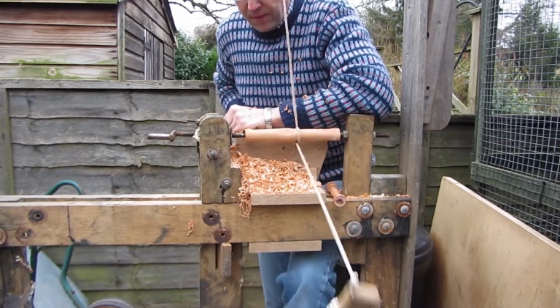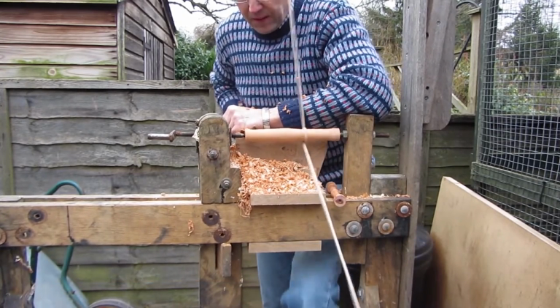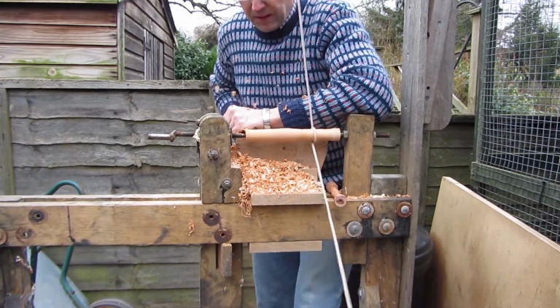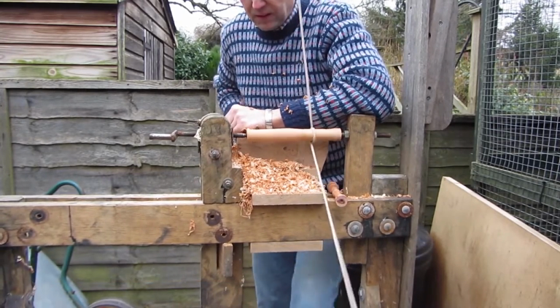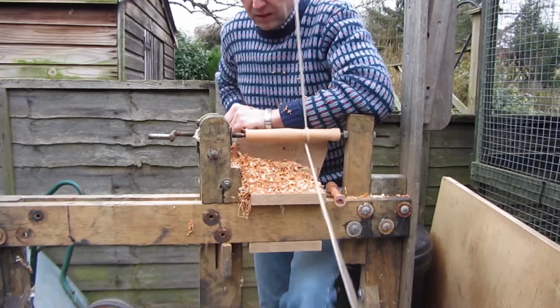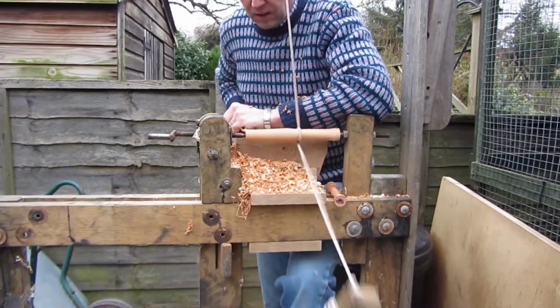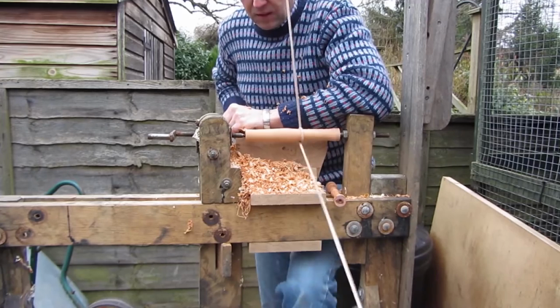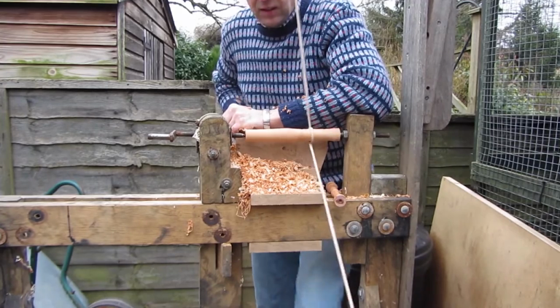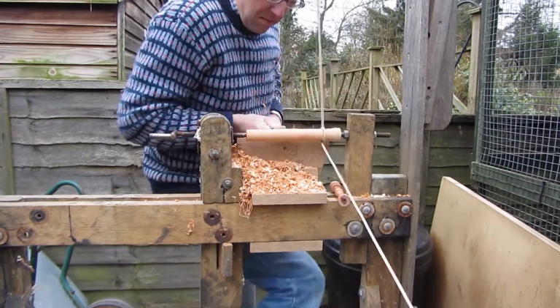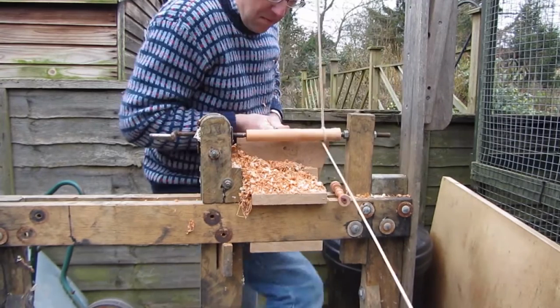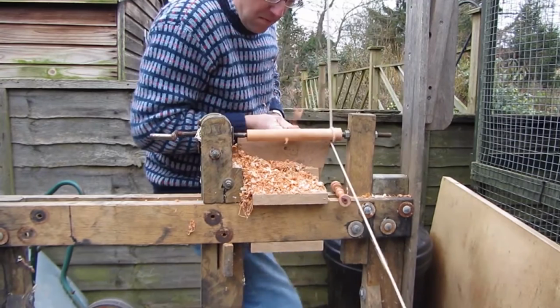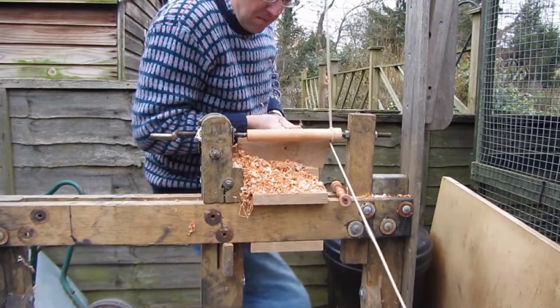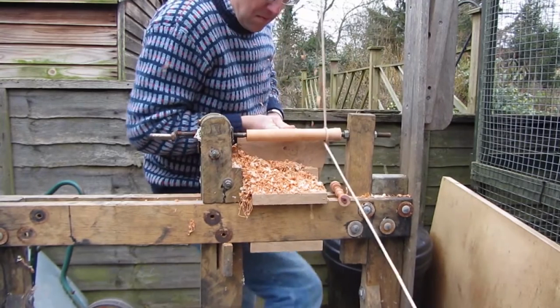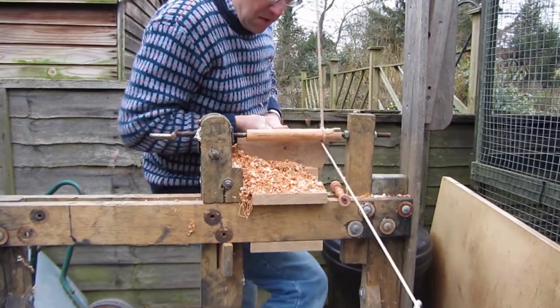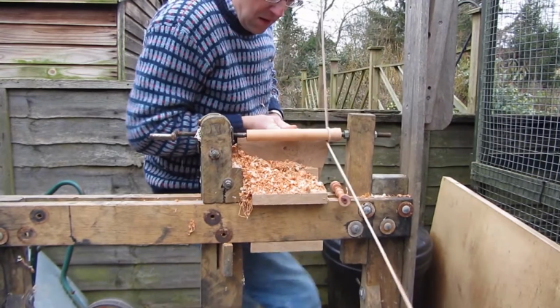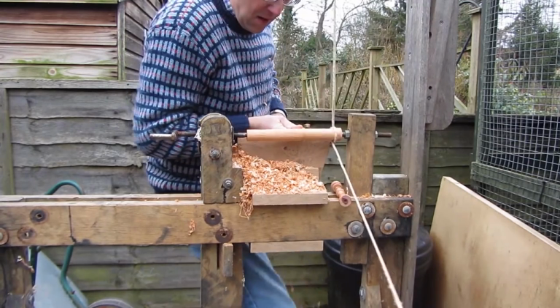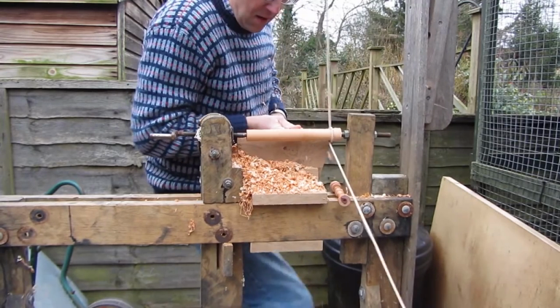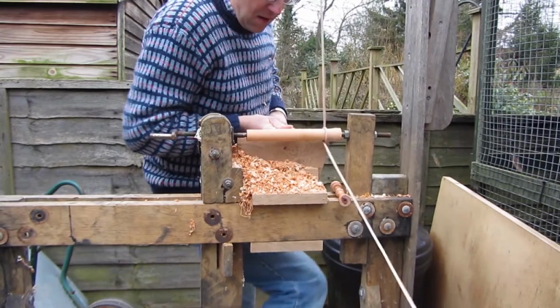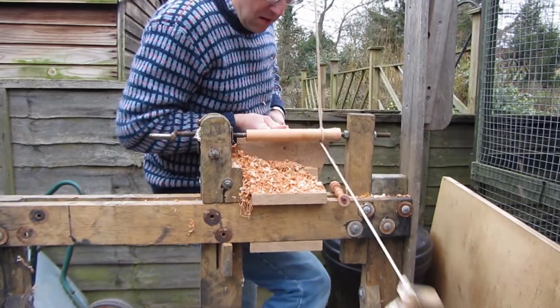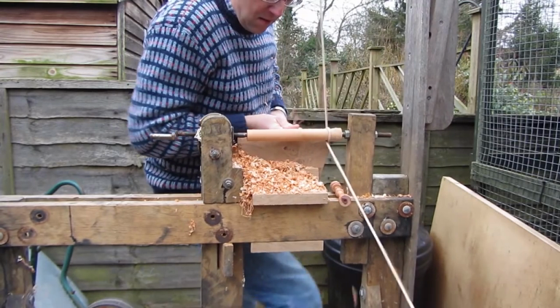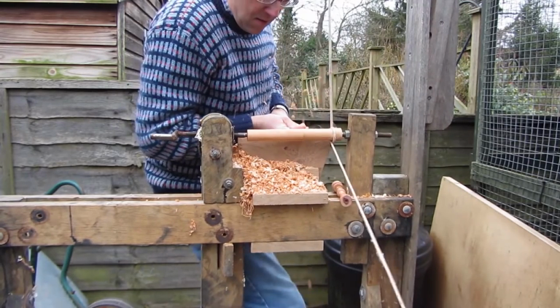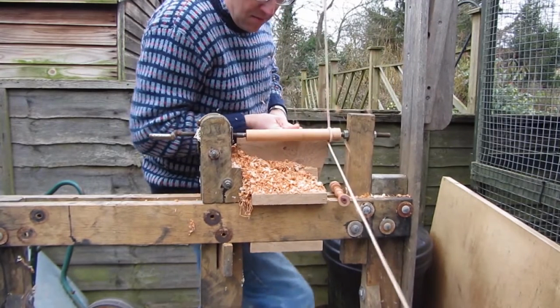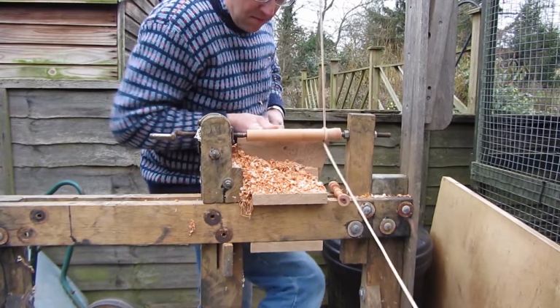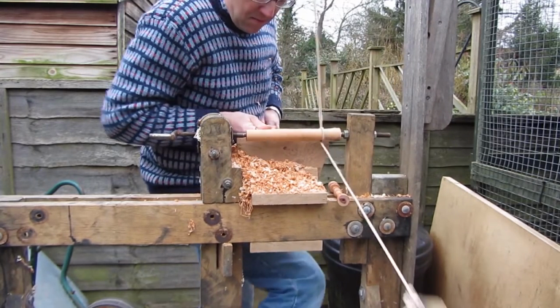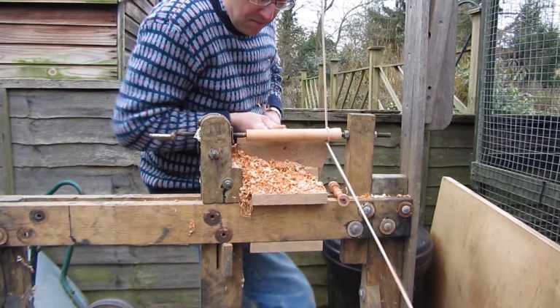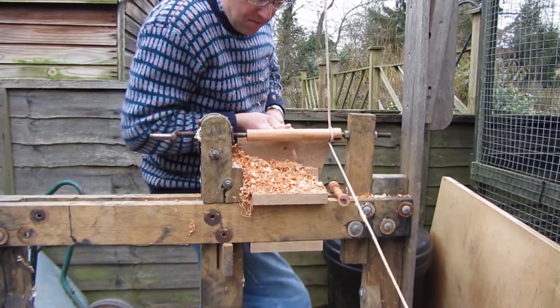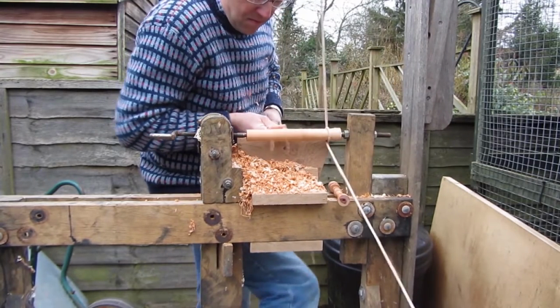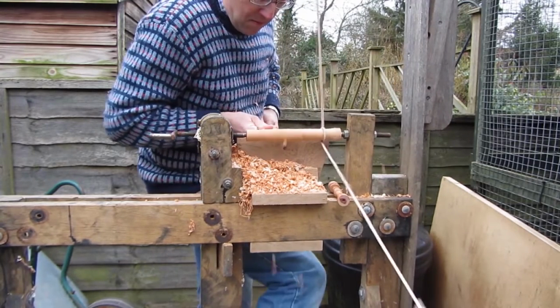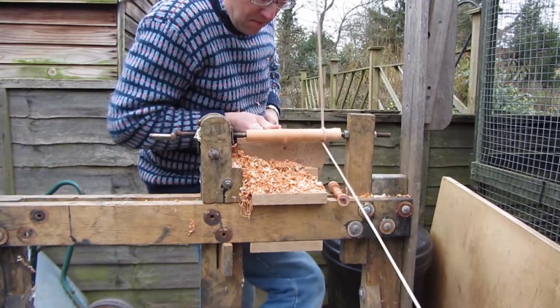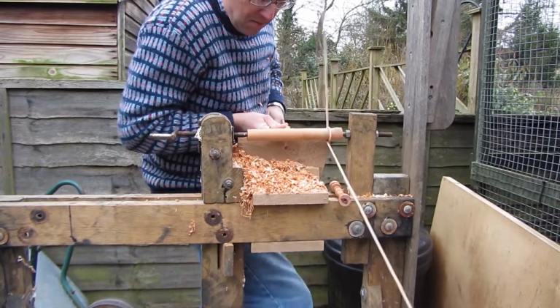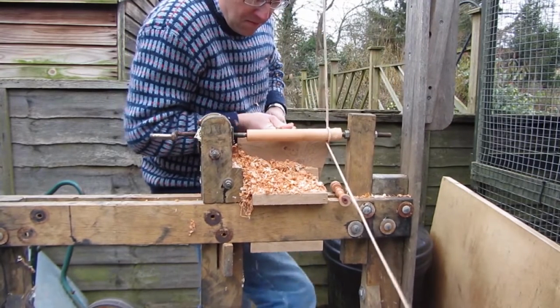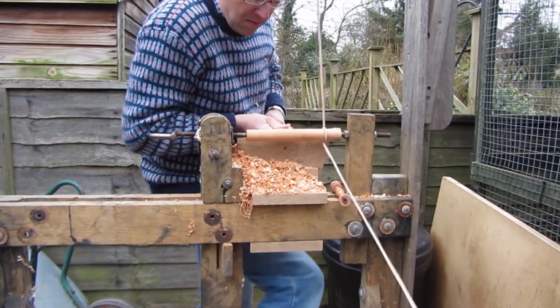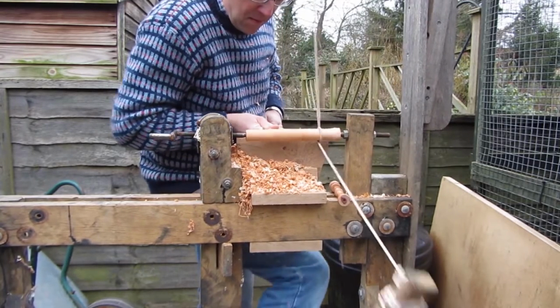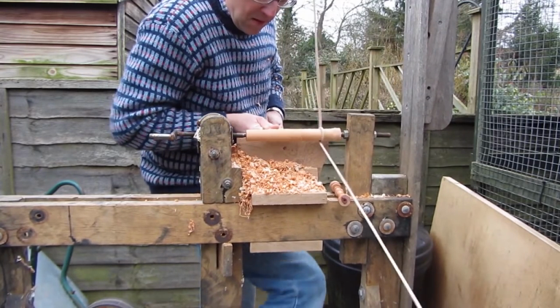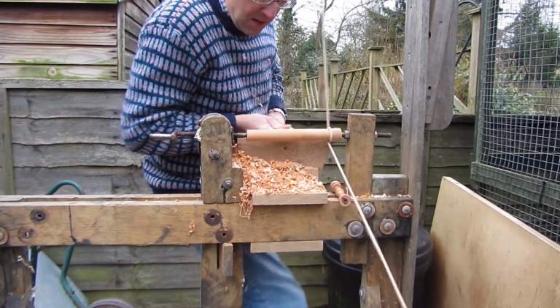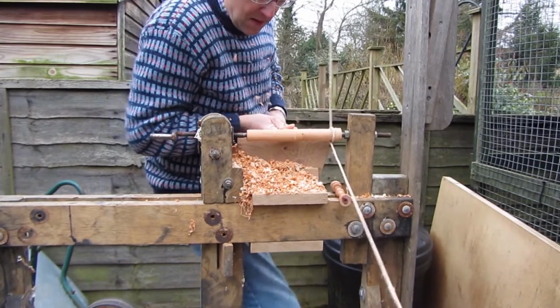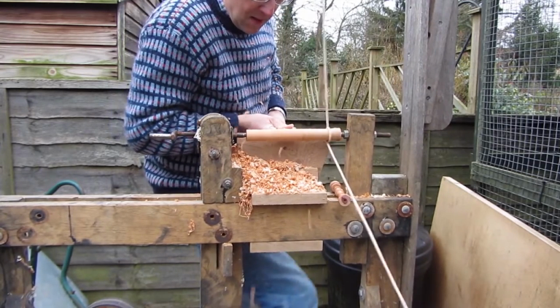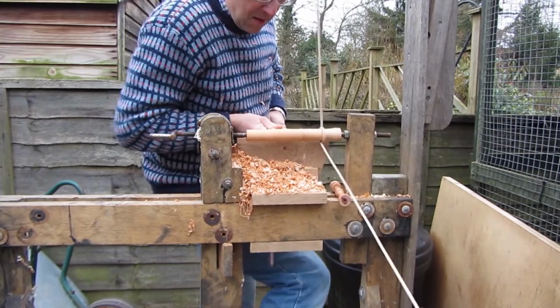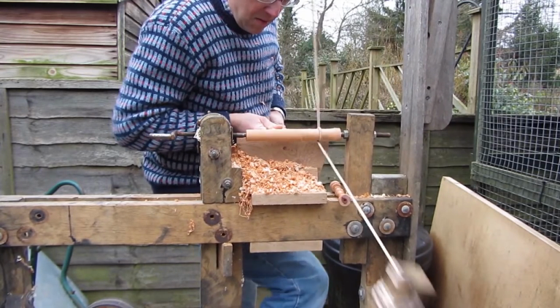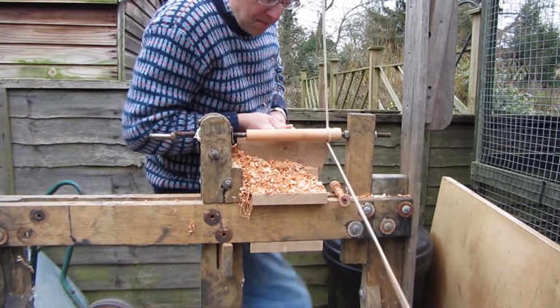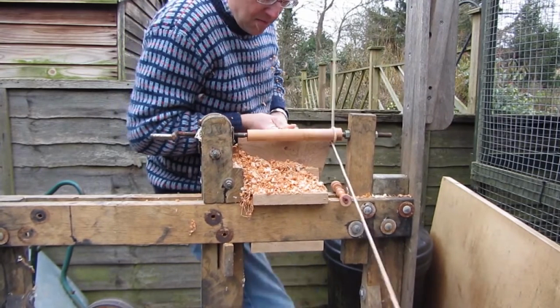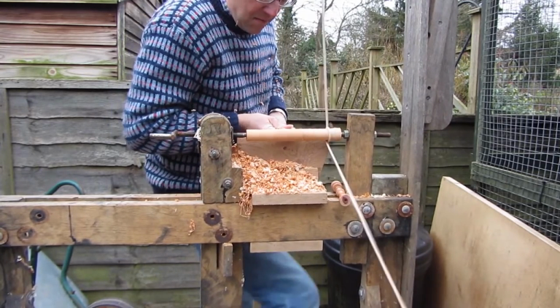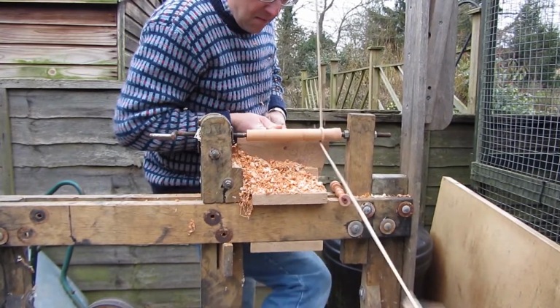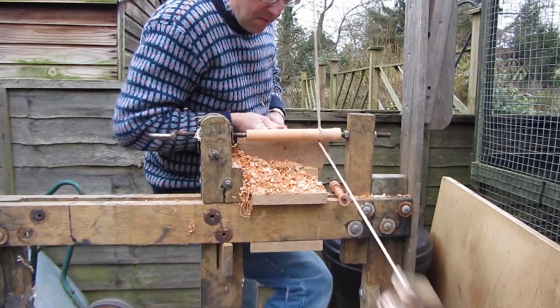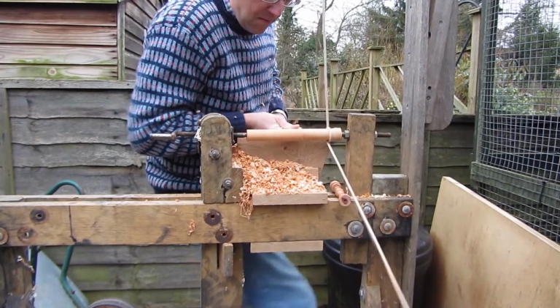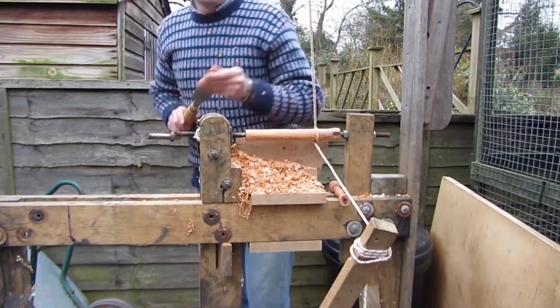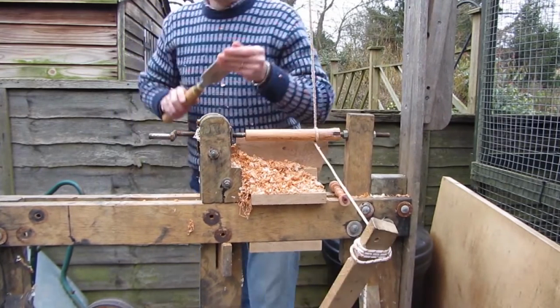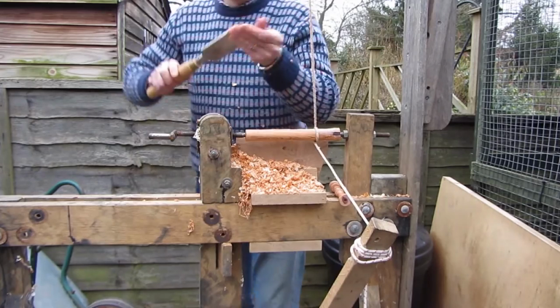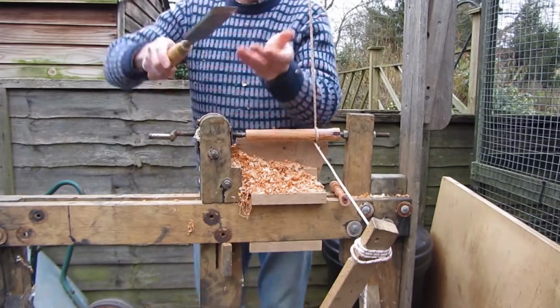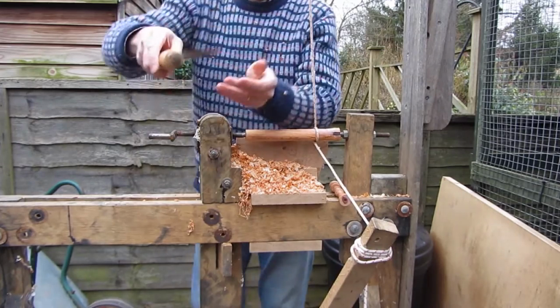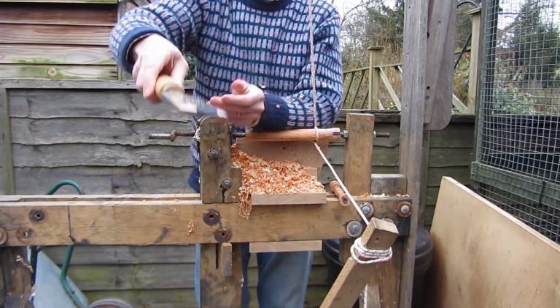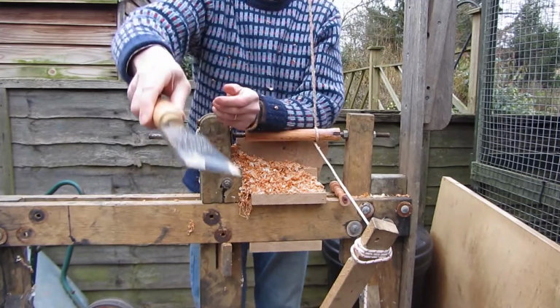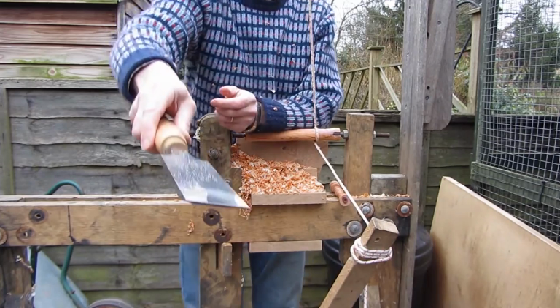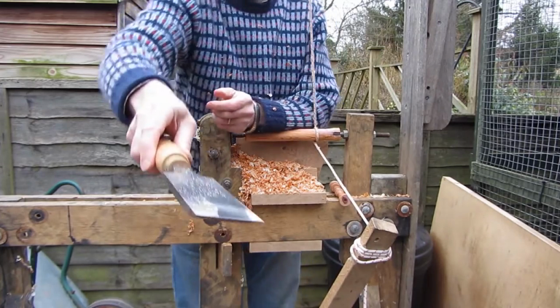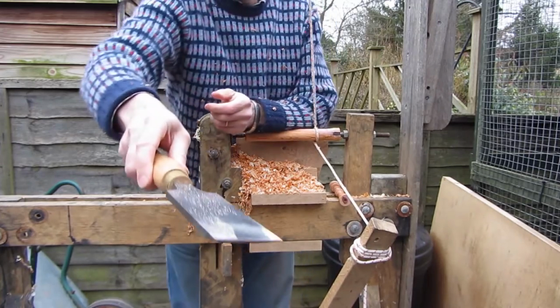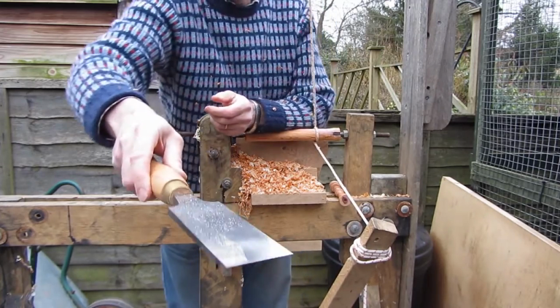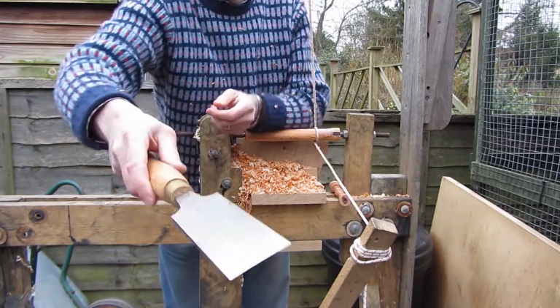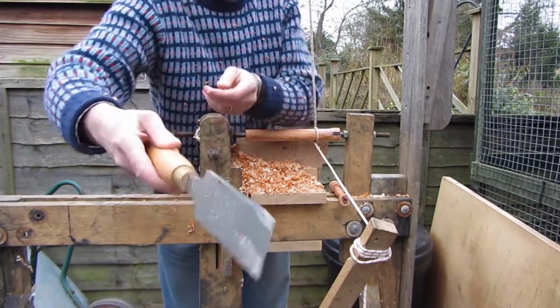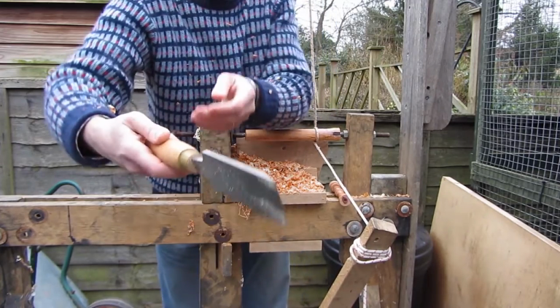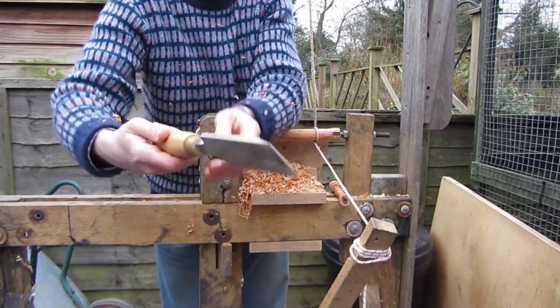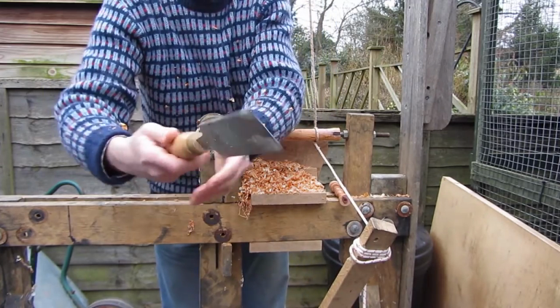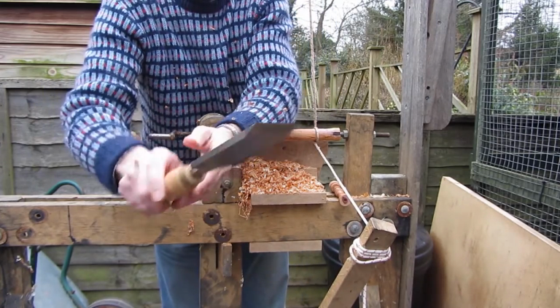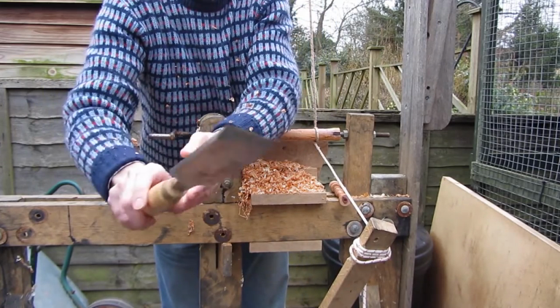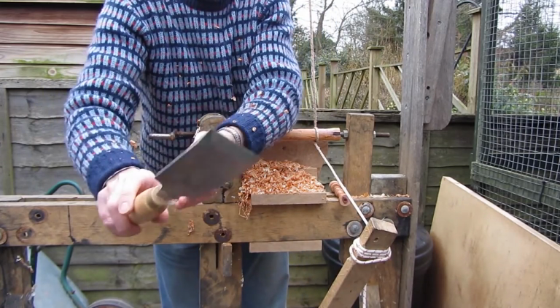The wood I'm using is yew. It's quite a difficult wood to turn on the pole lathe. It has quite a wavy grain and isn't the easiest.